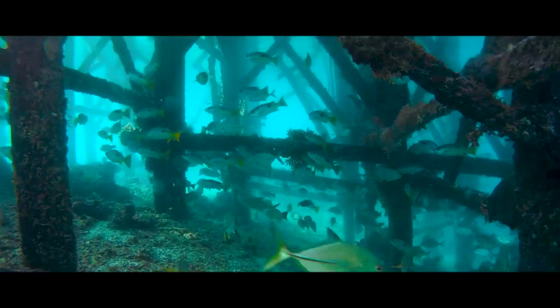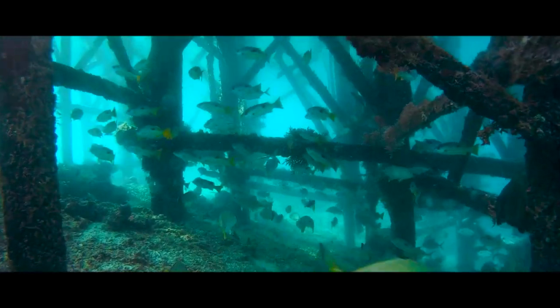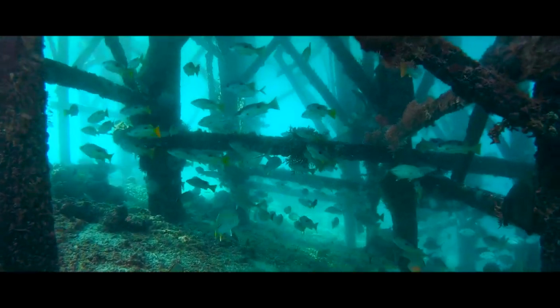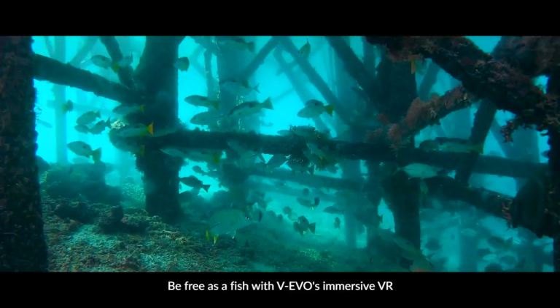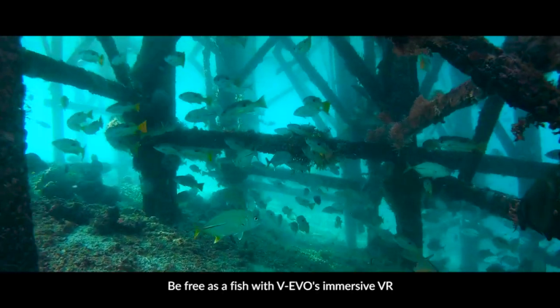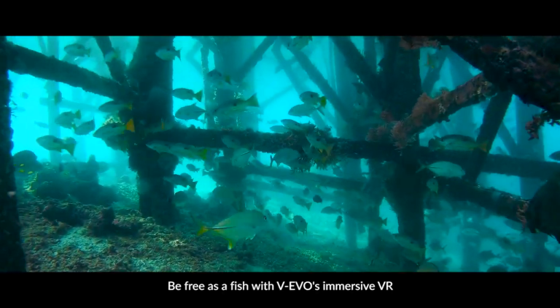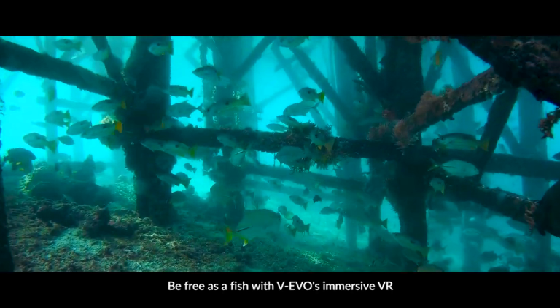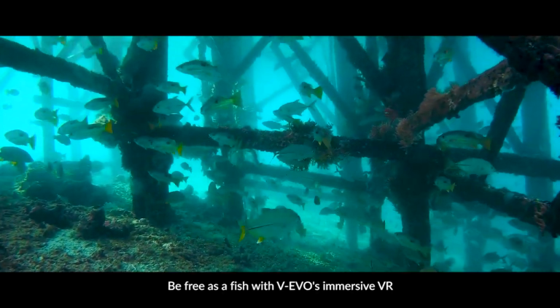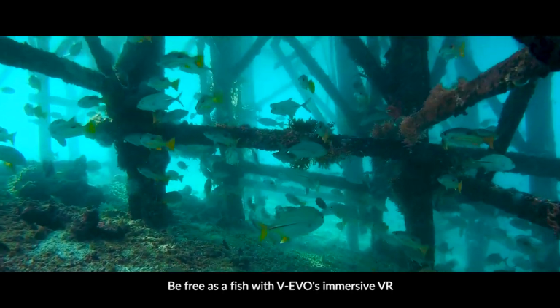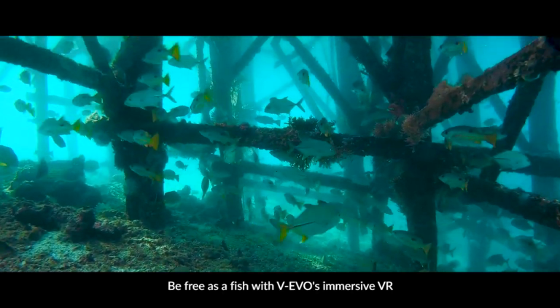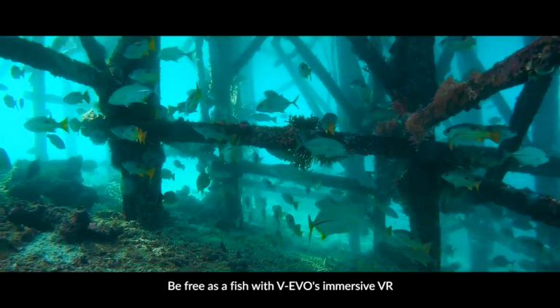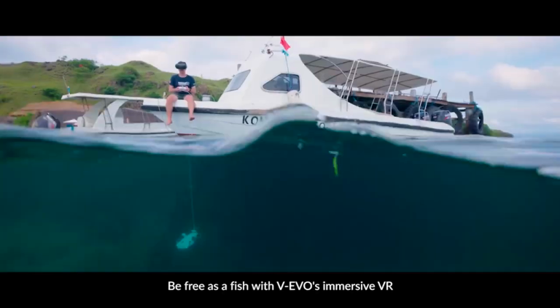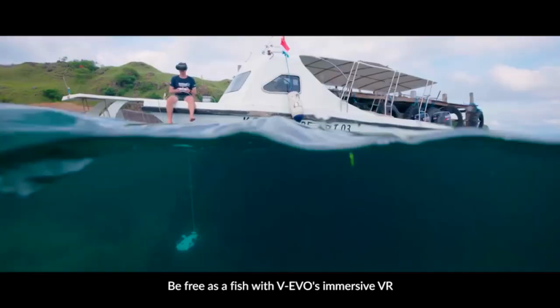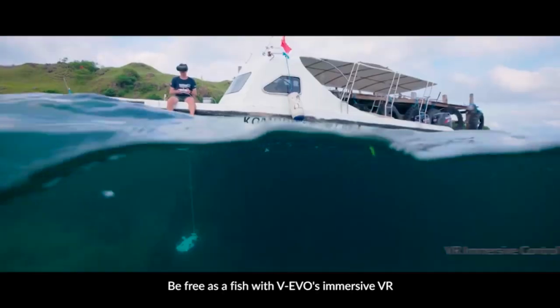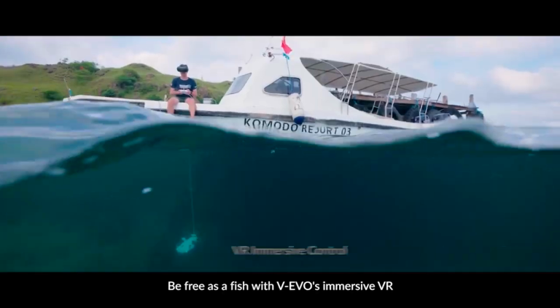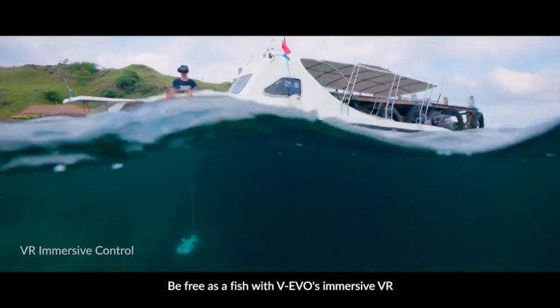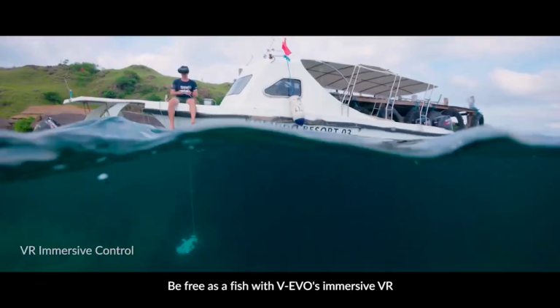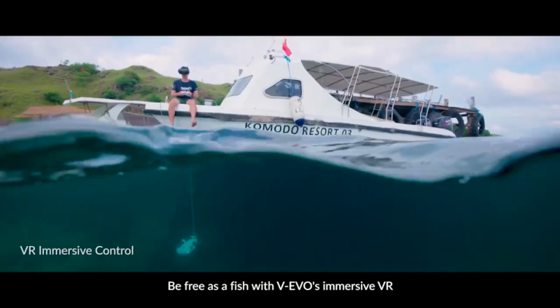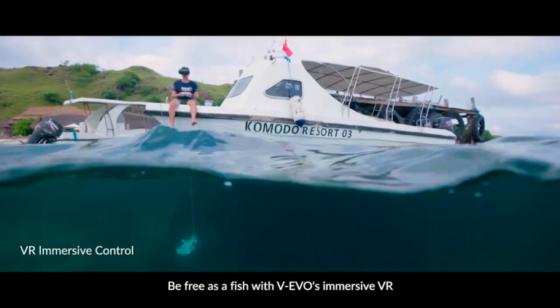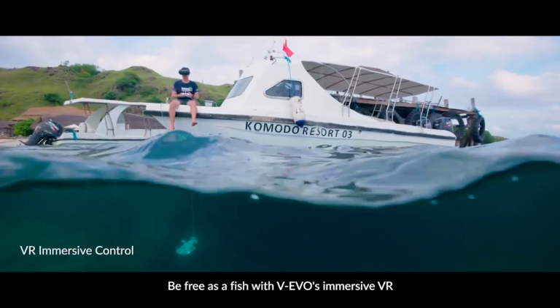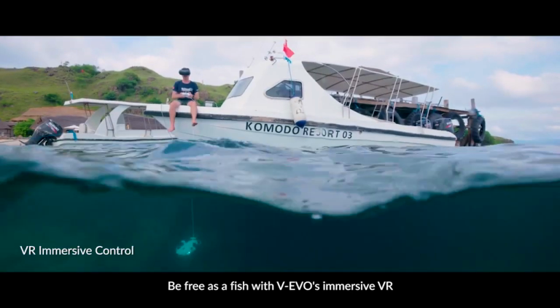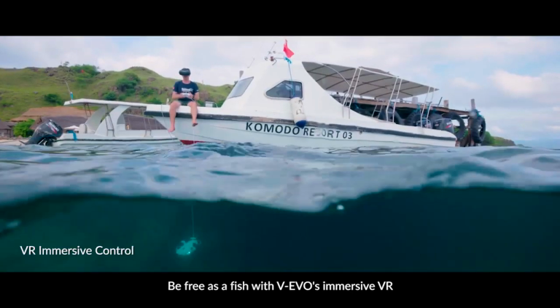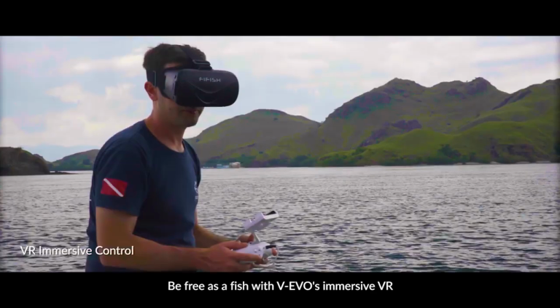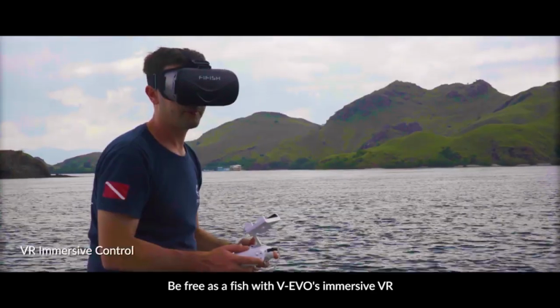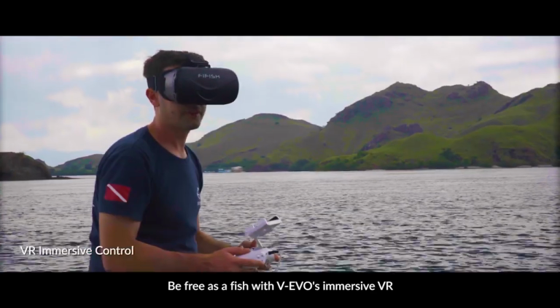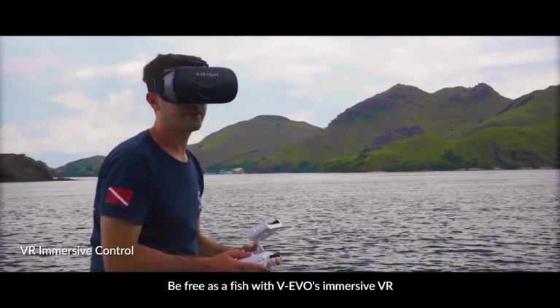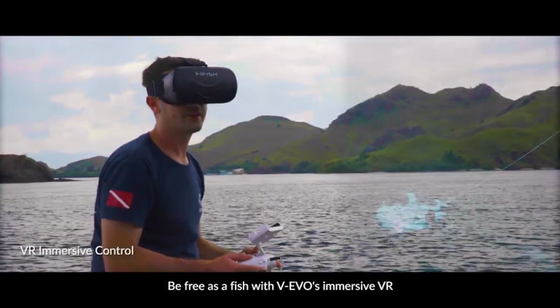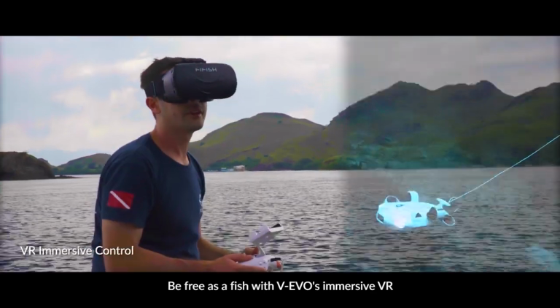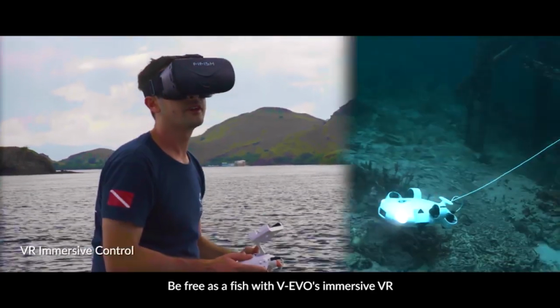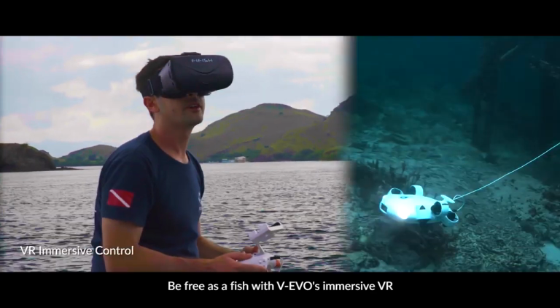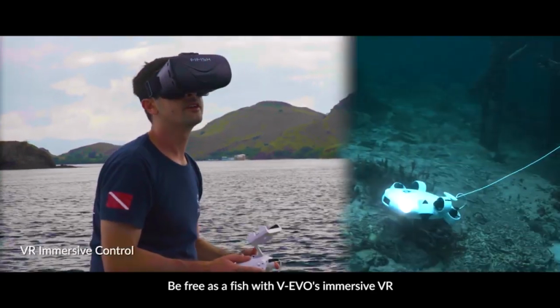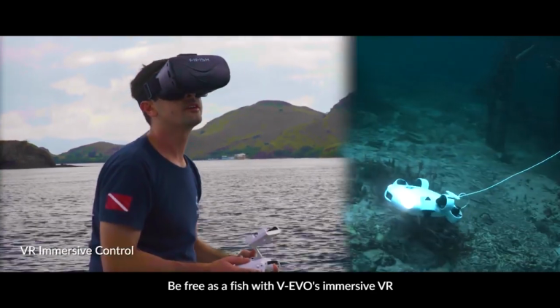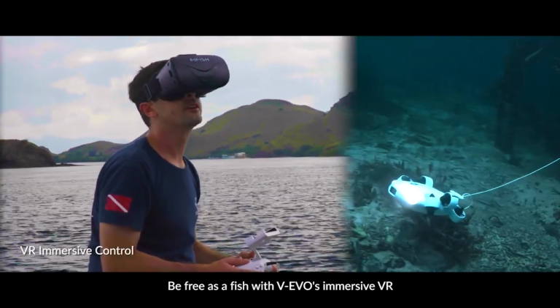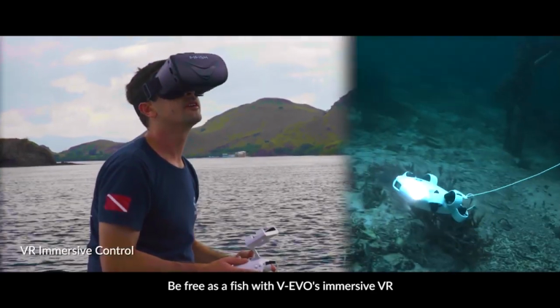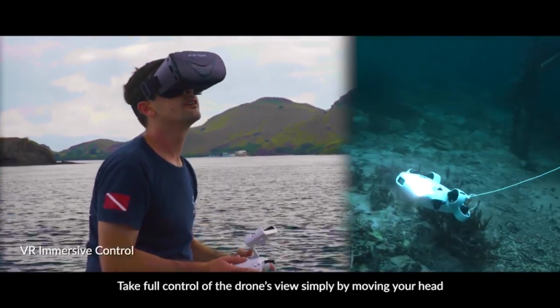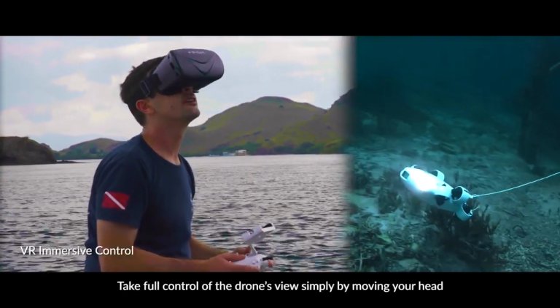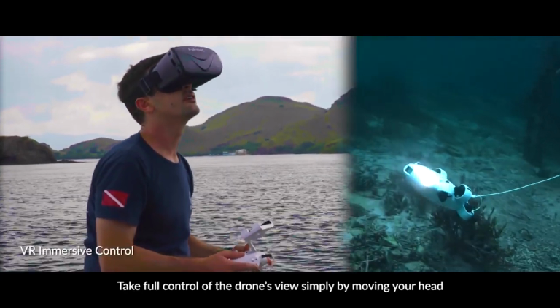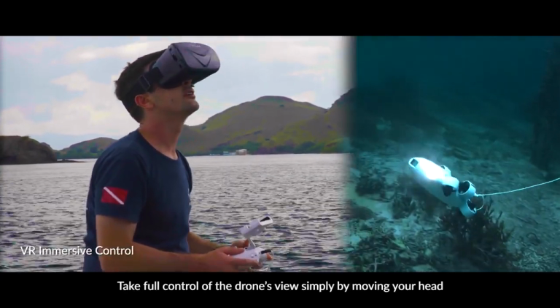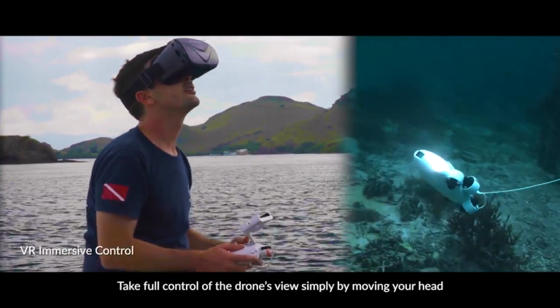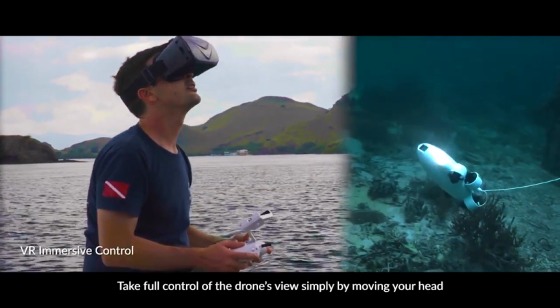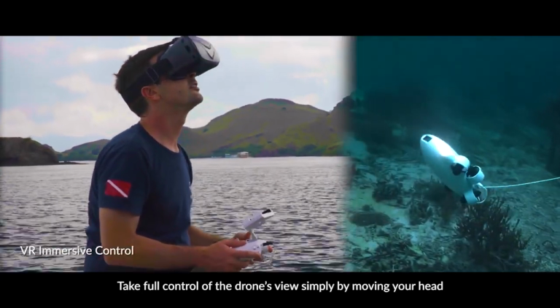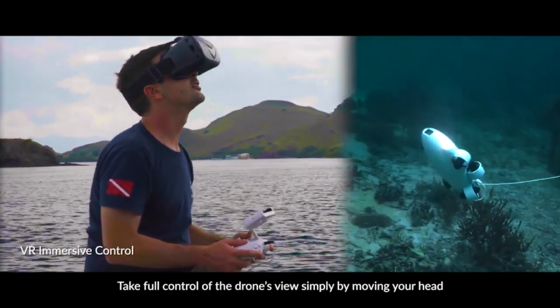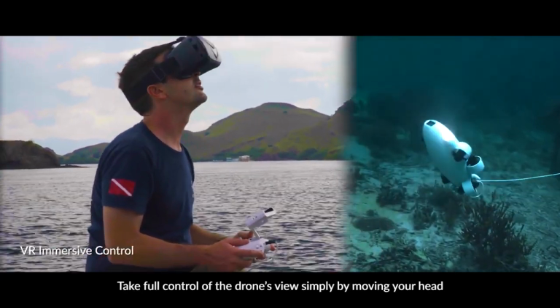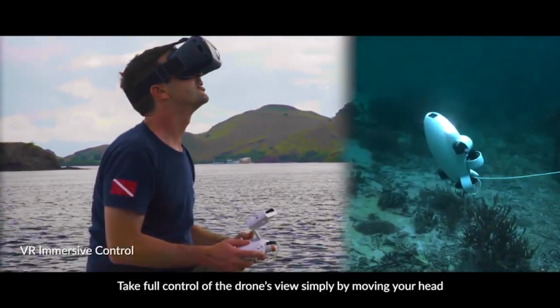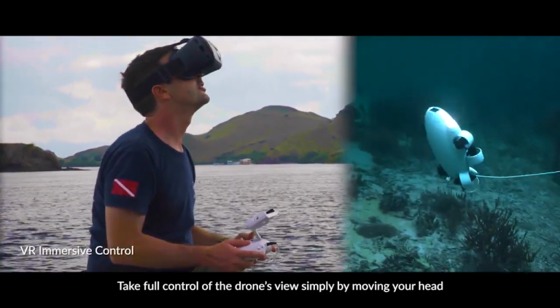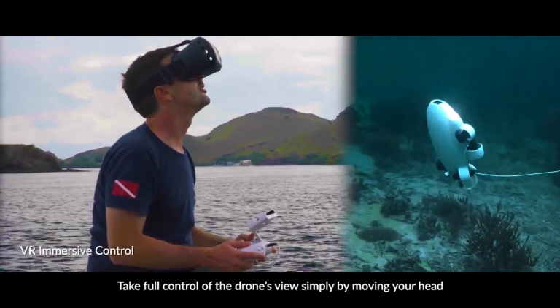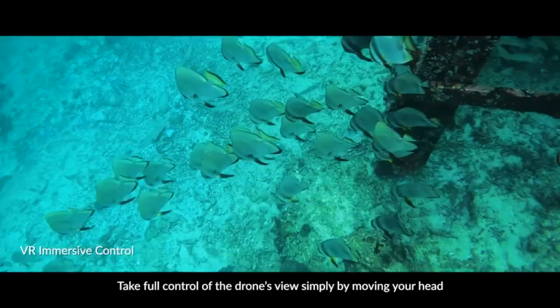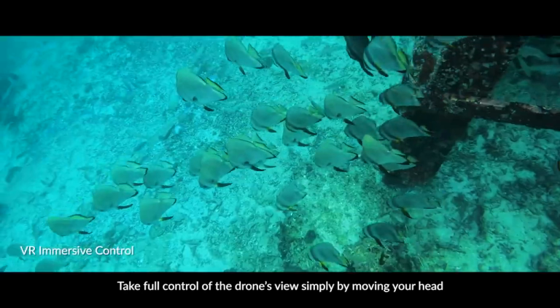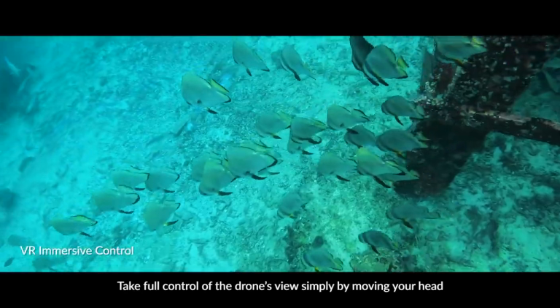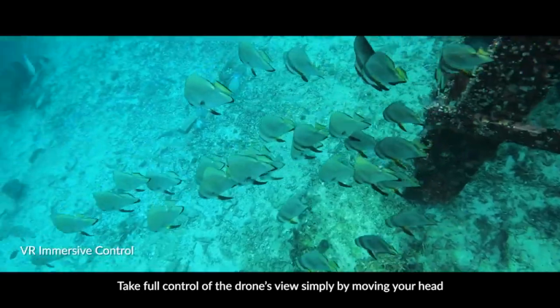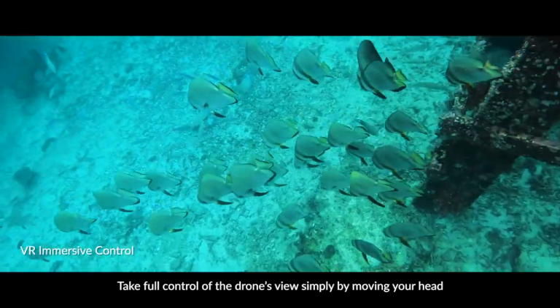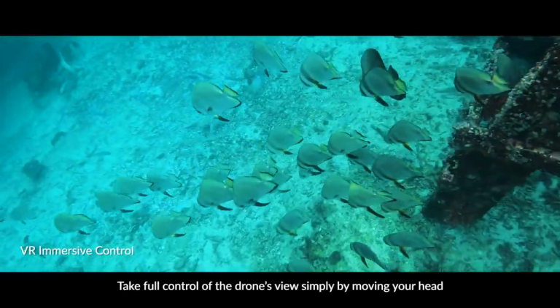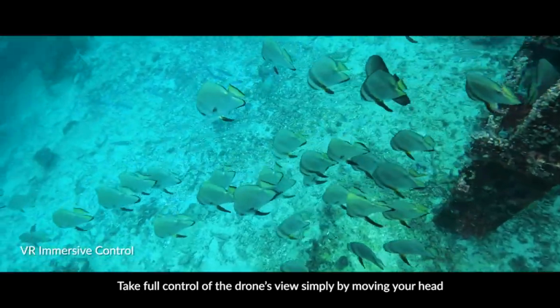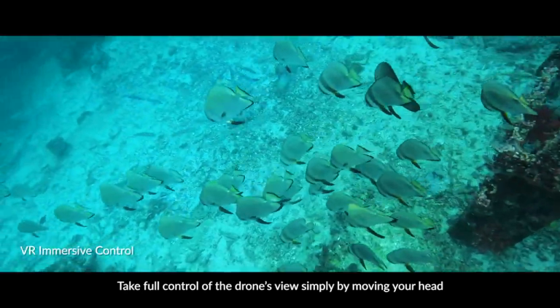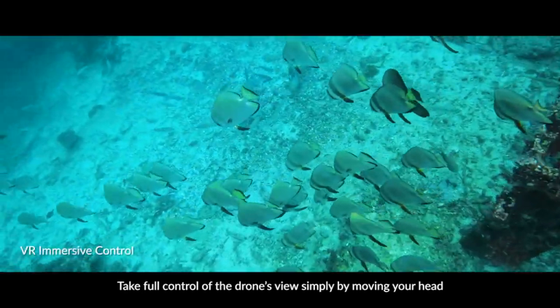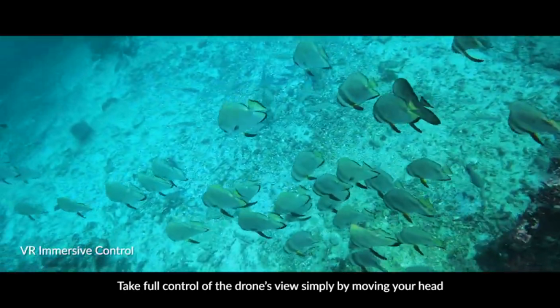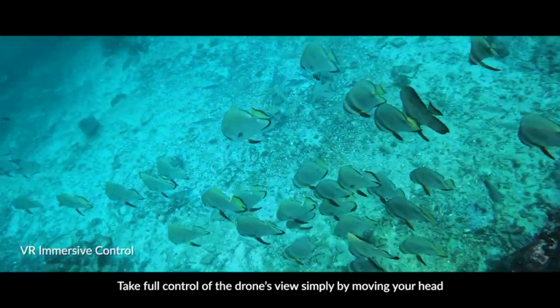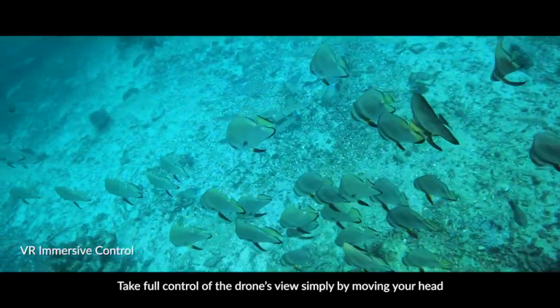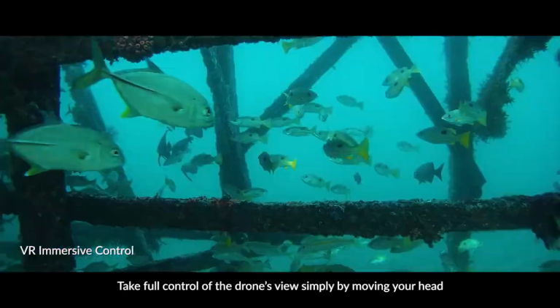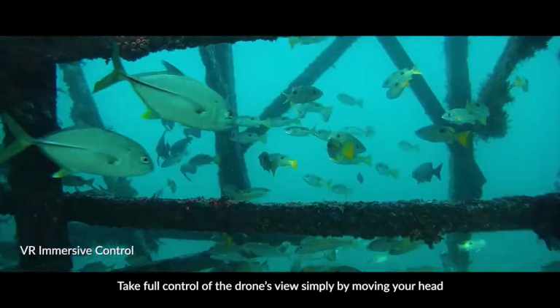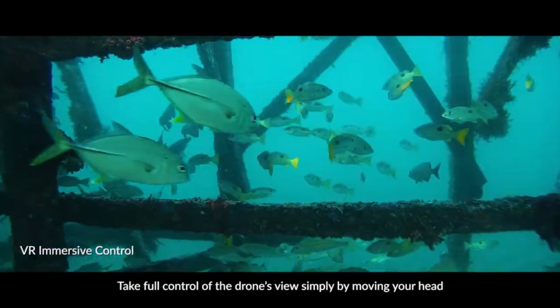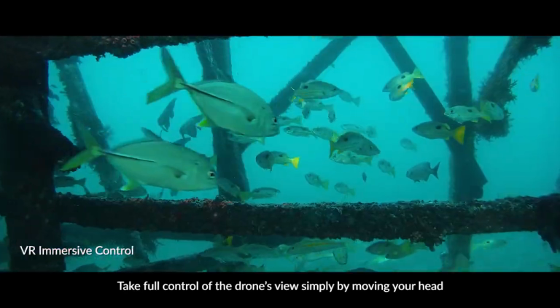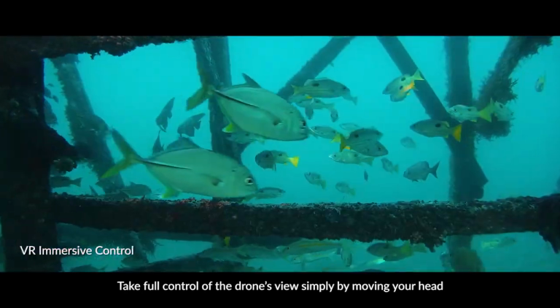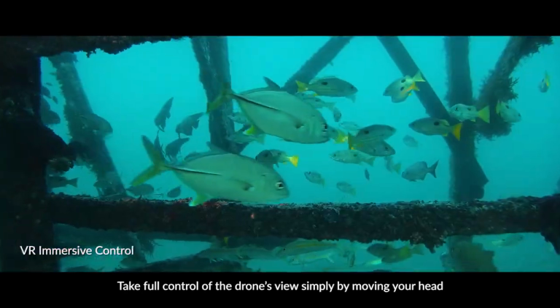Be free as a fish with WIEVO's Immersive VR. Take full control of the drone's view simply by moving your head.